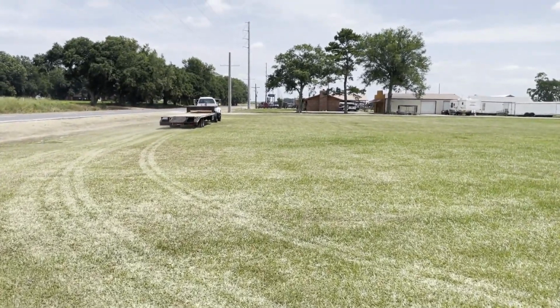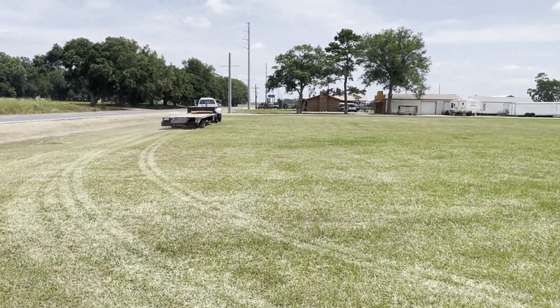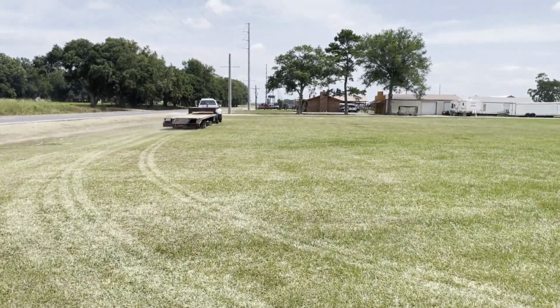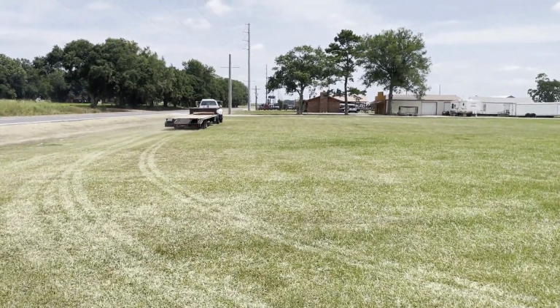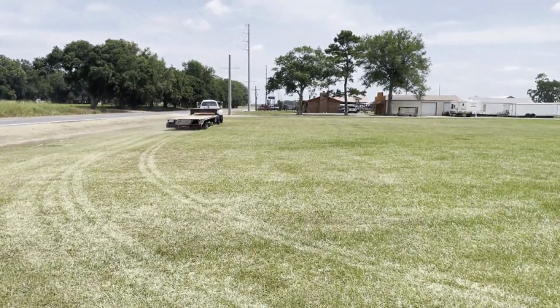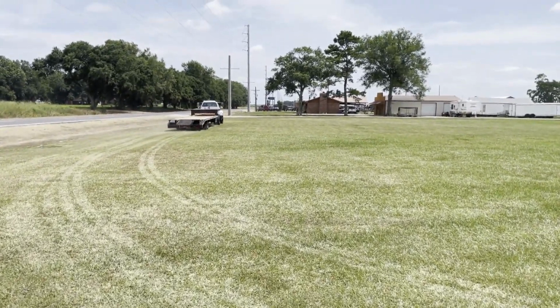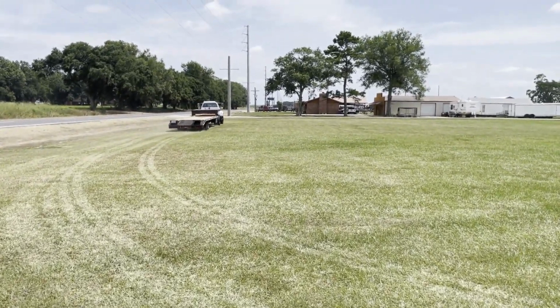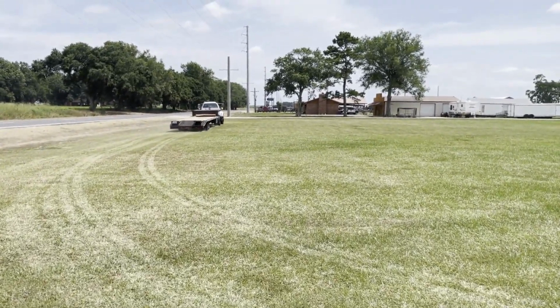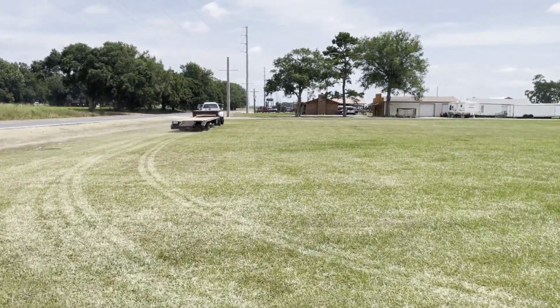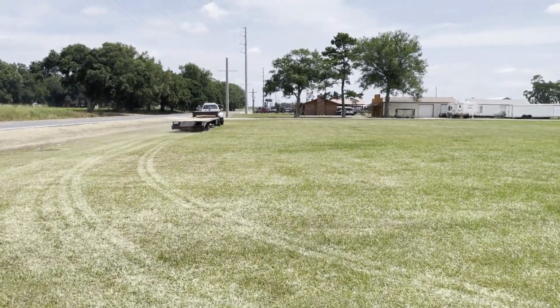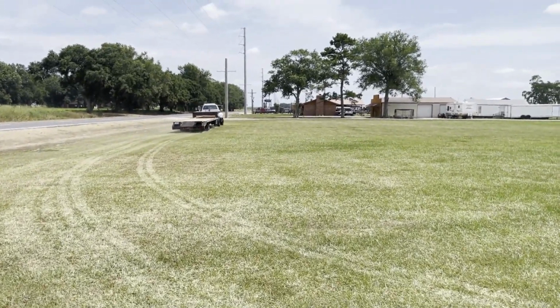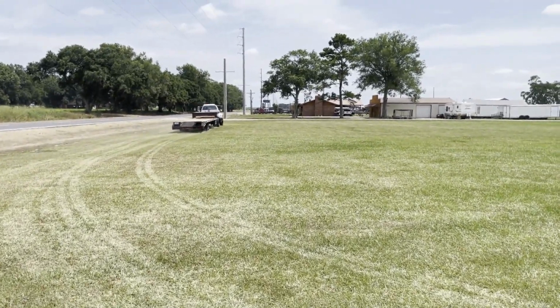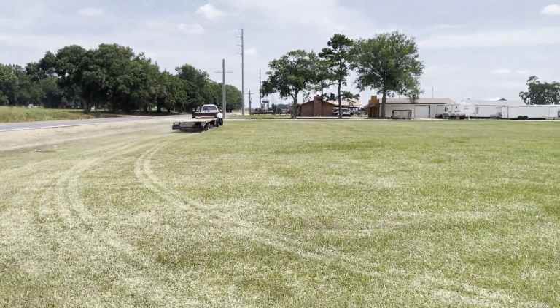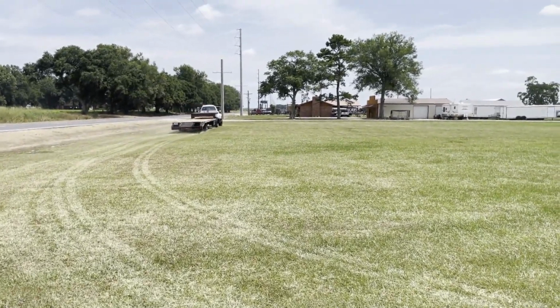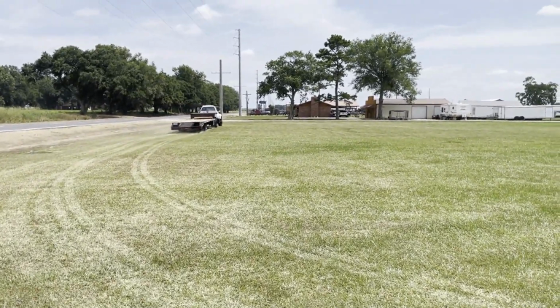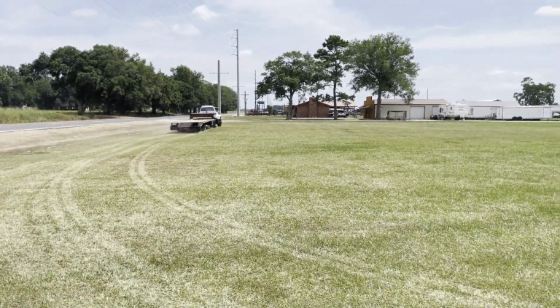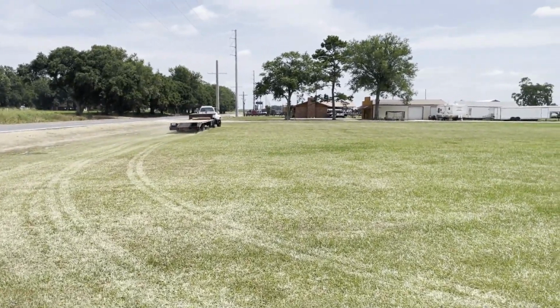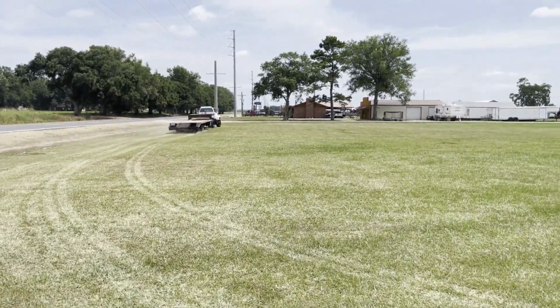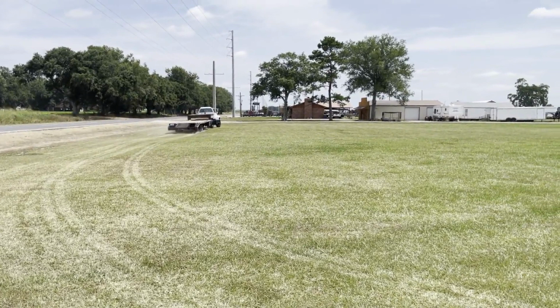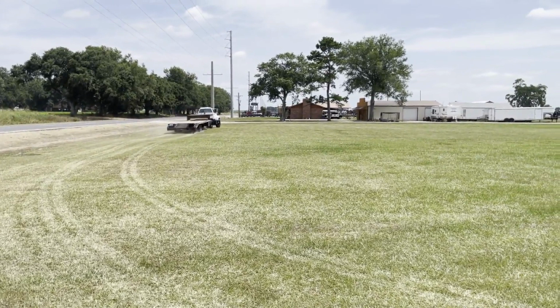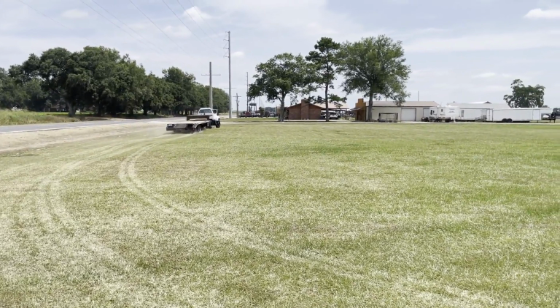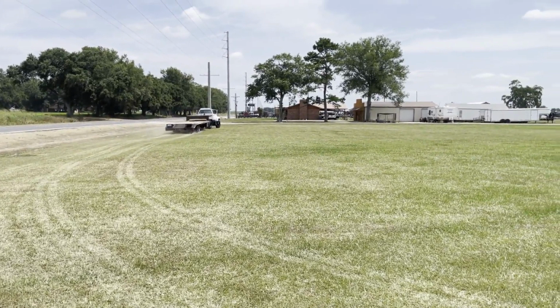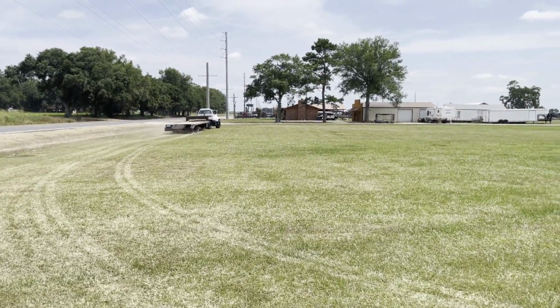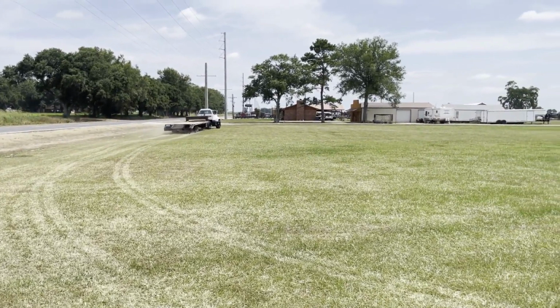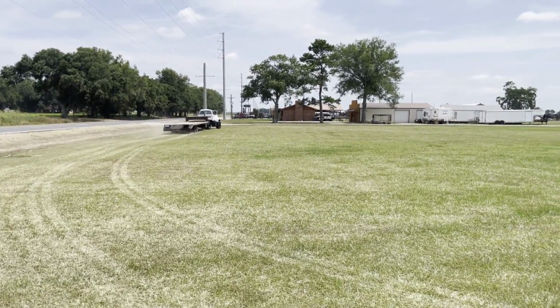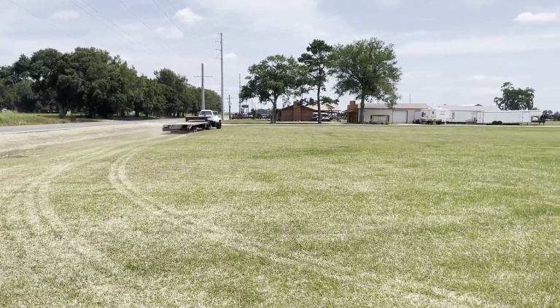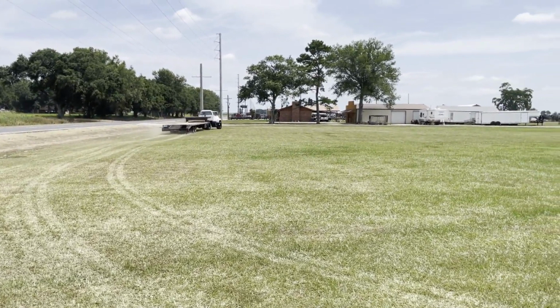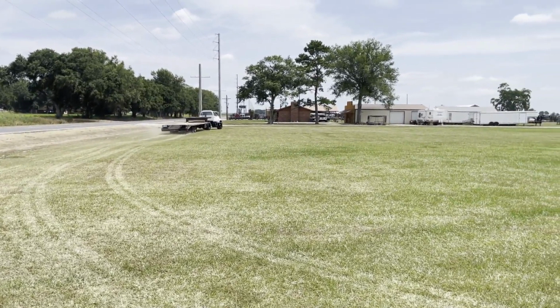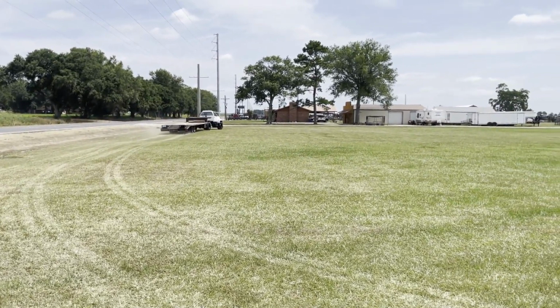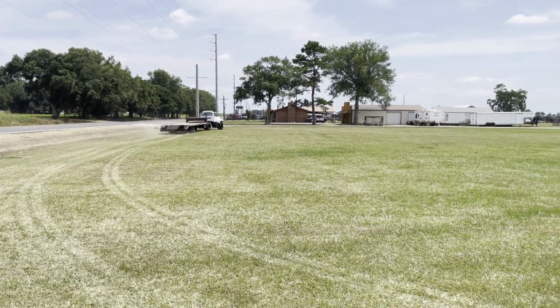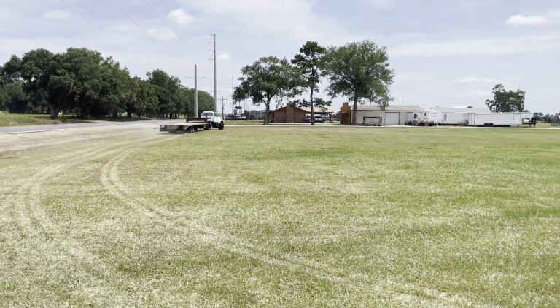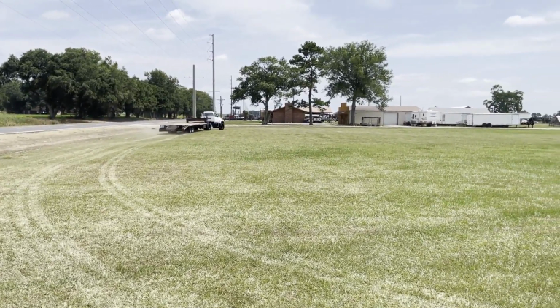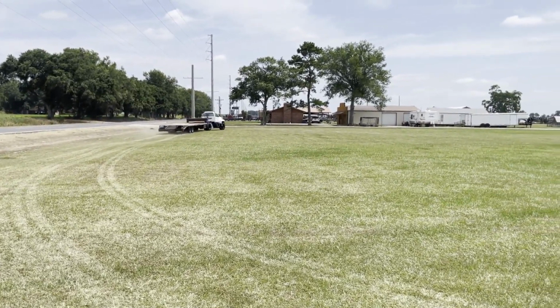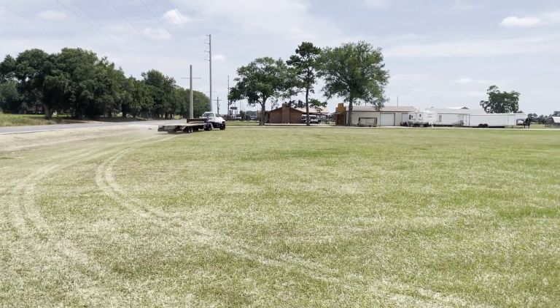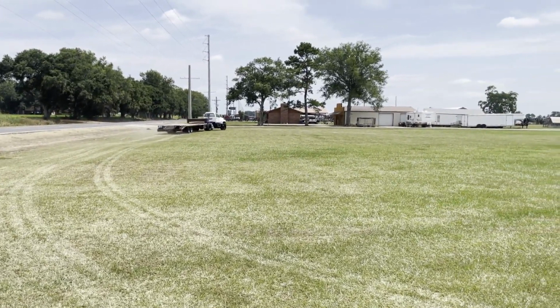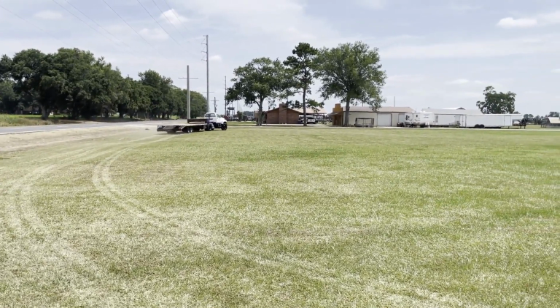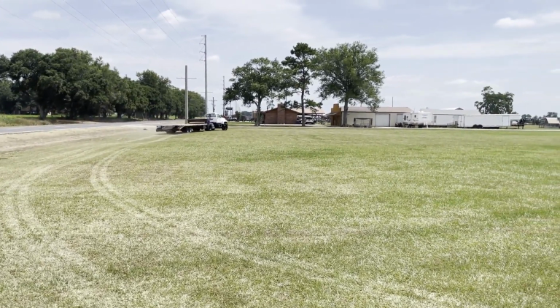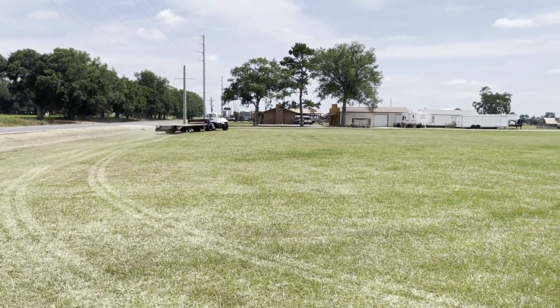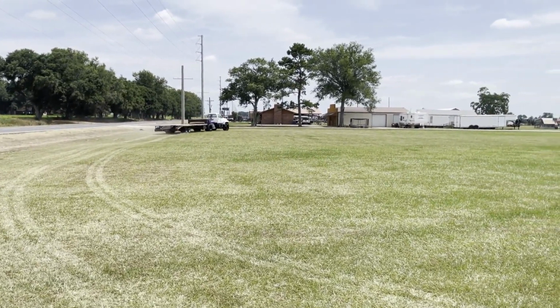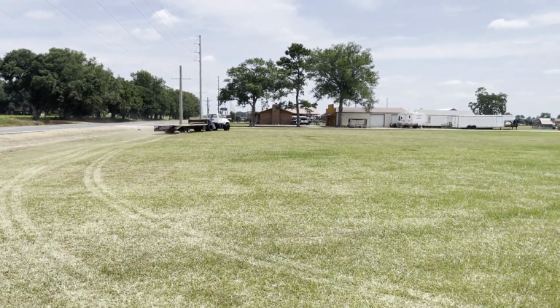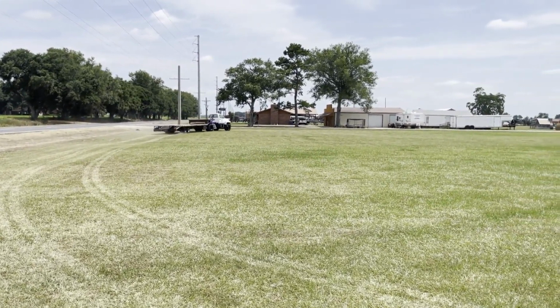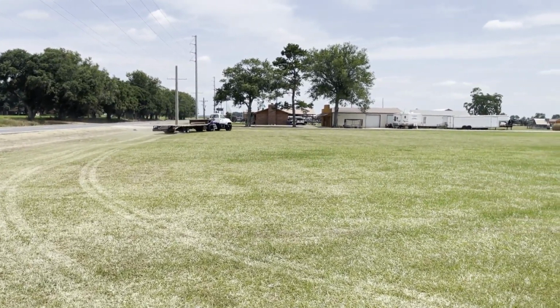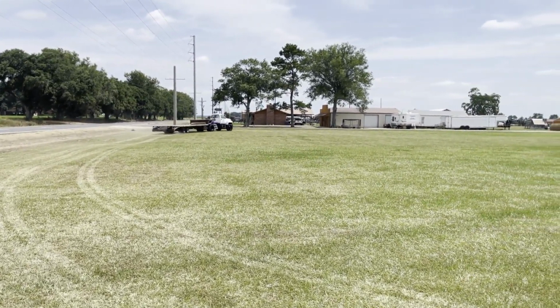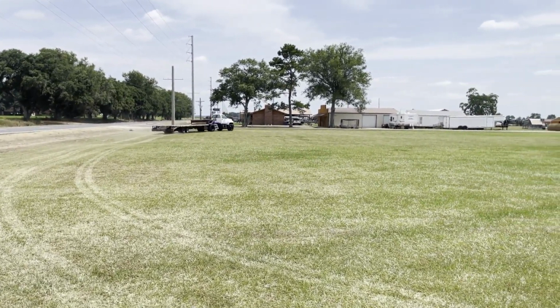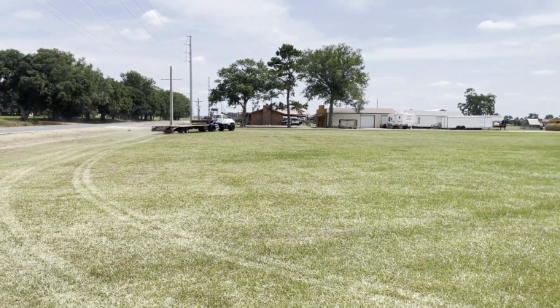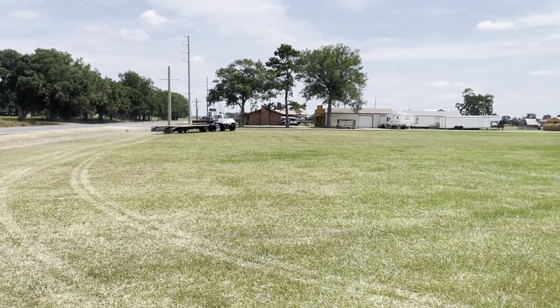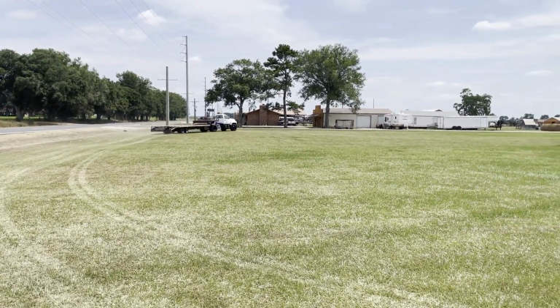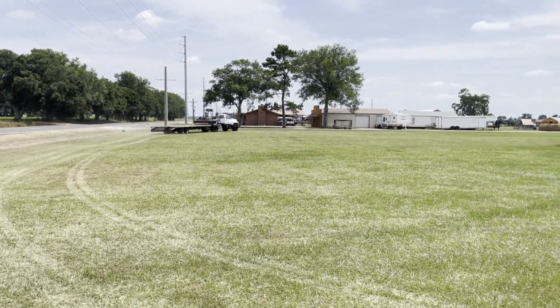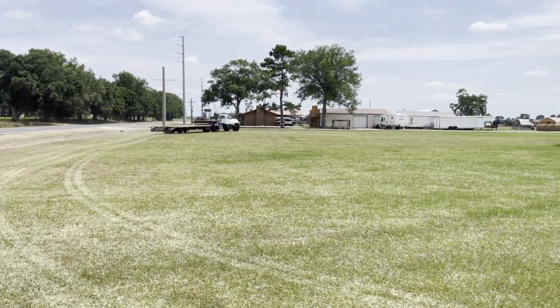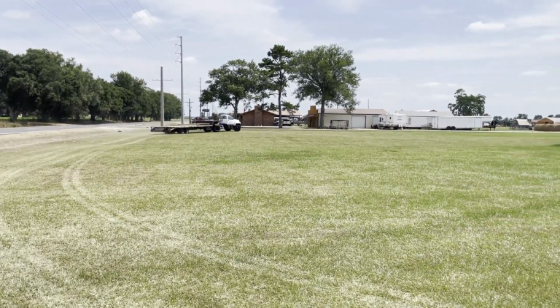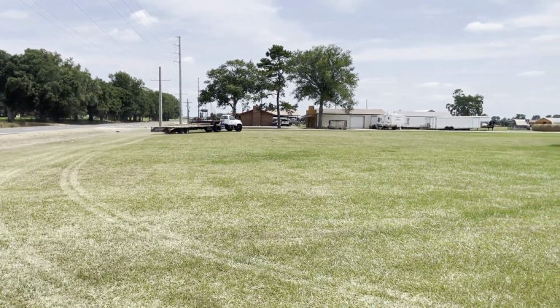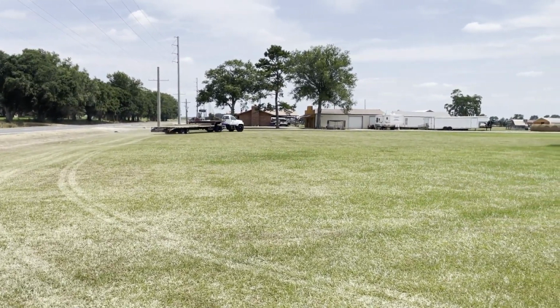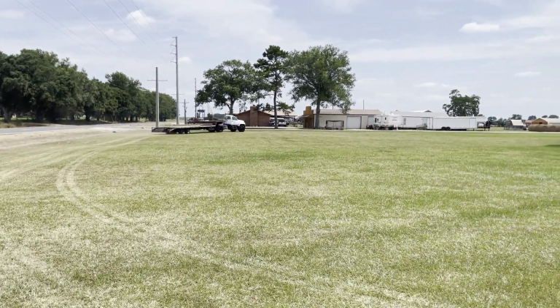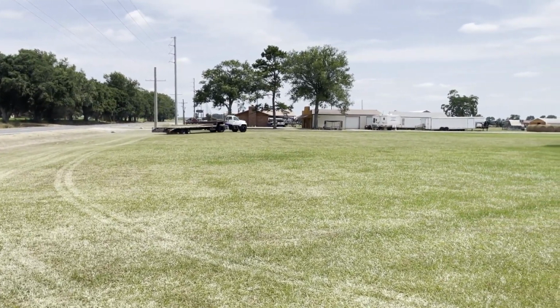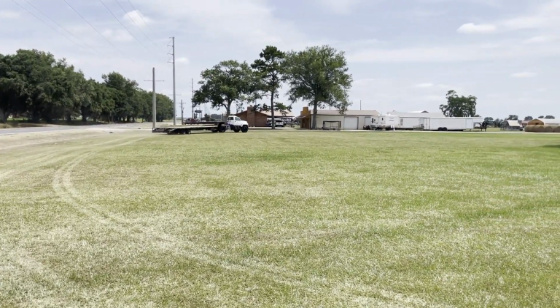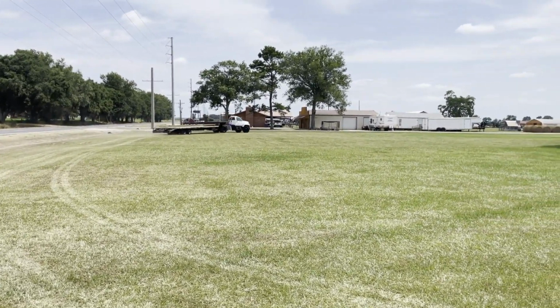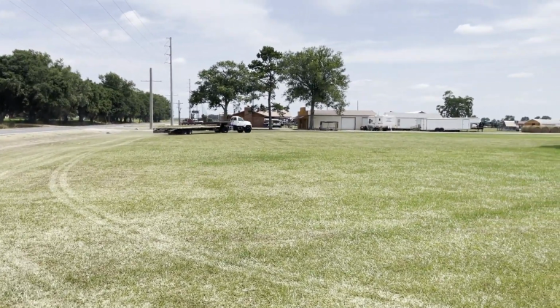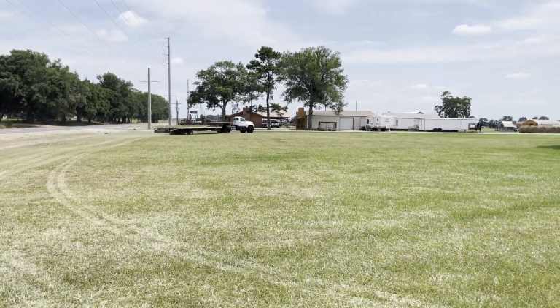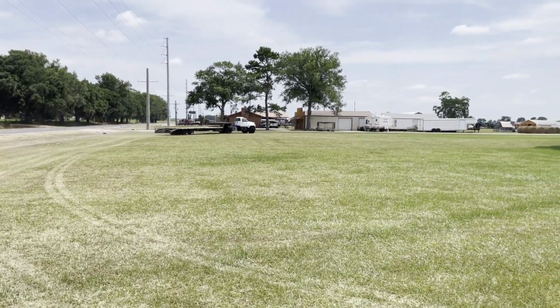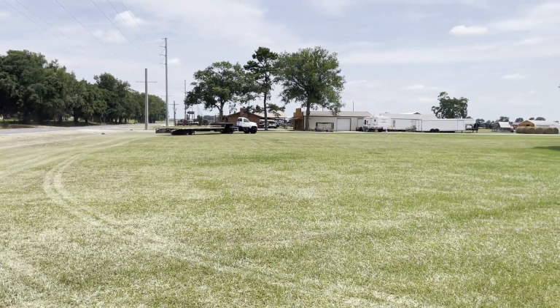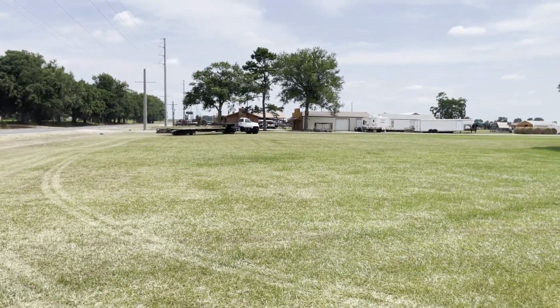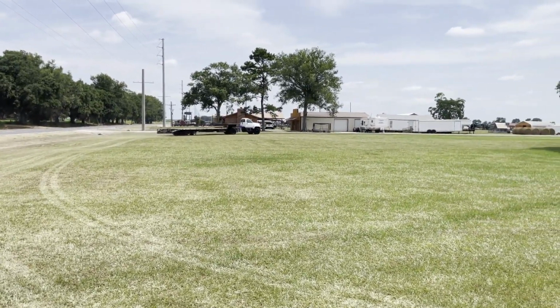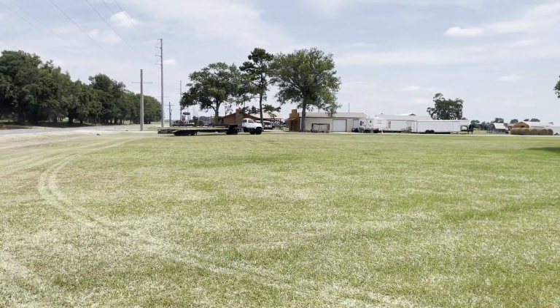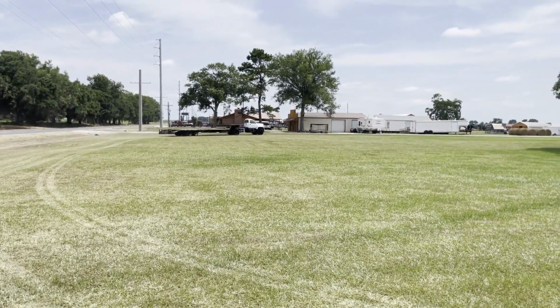The trailer's got brand-new 16-ply tires on it. The truck's got ice-cold air conditioning, a CAT engine, and a 6-speed transmission.